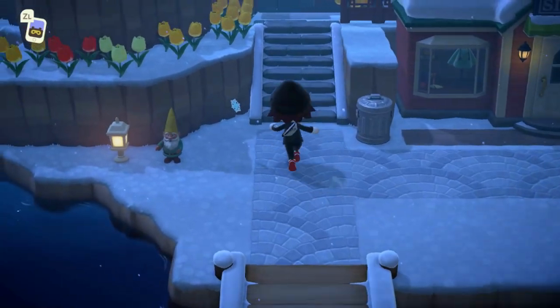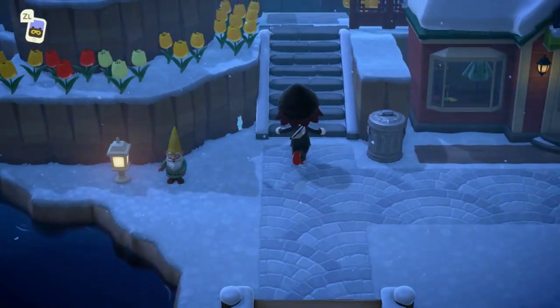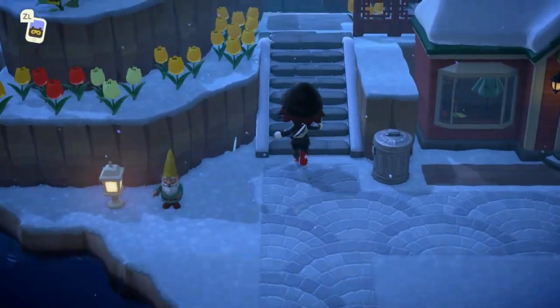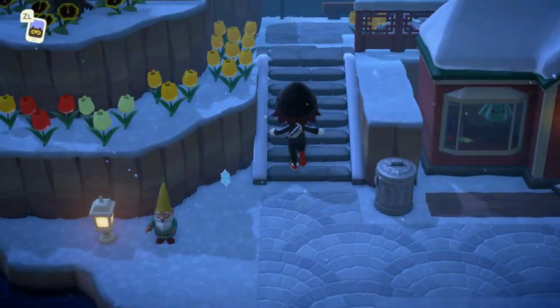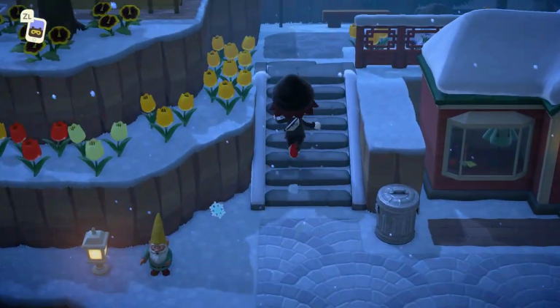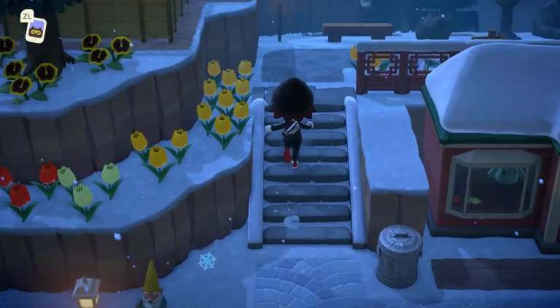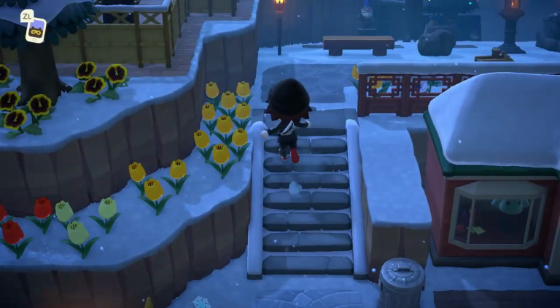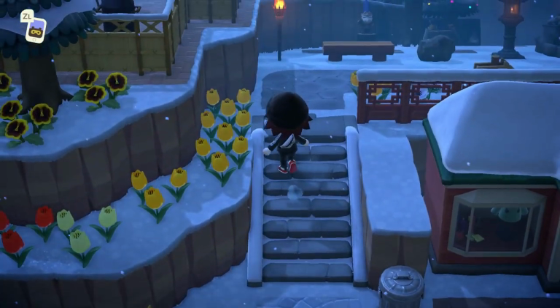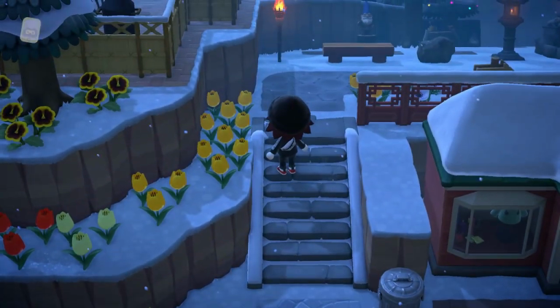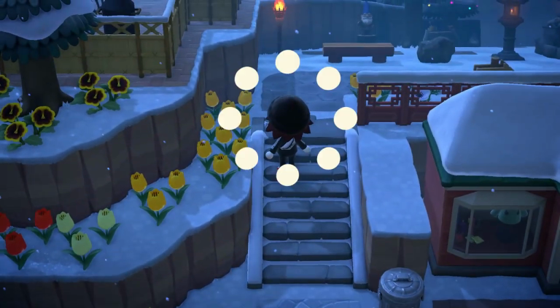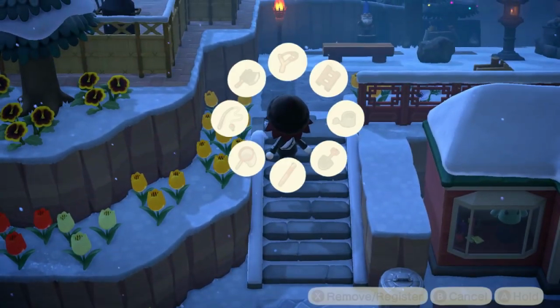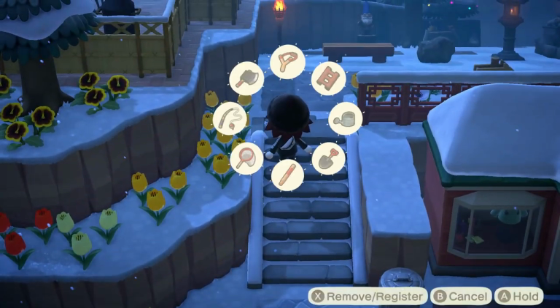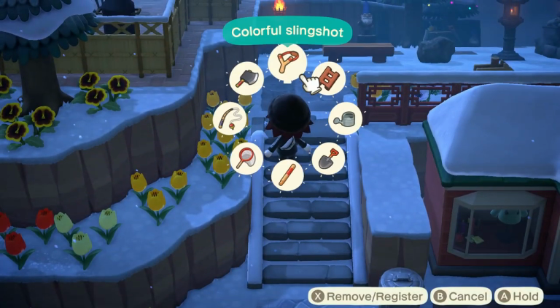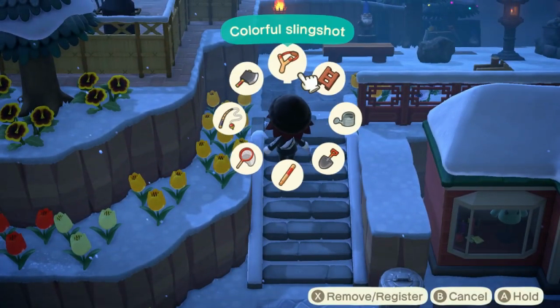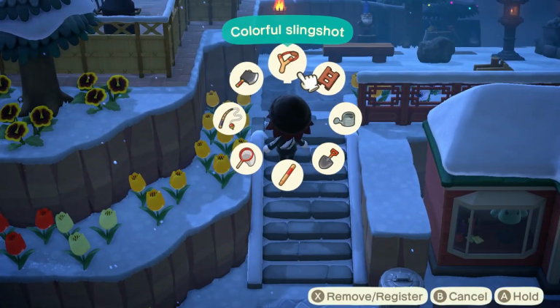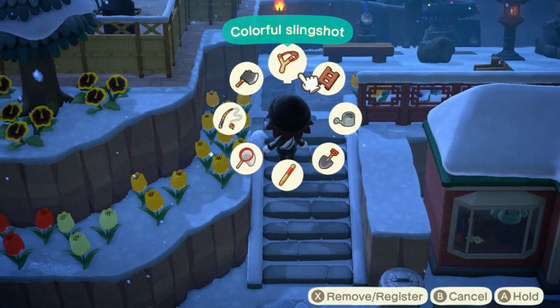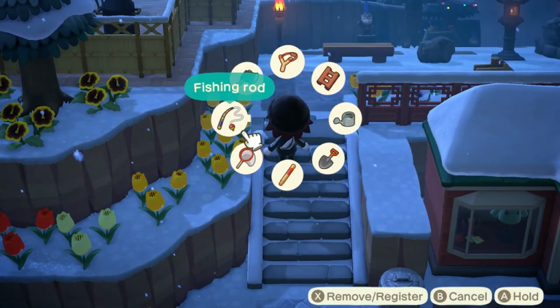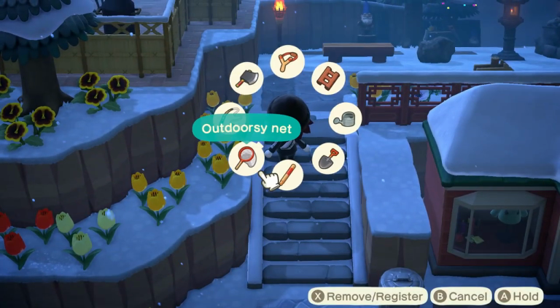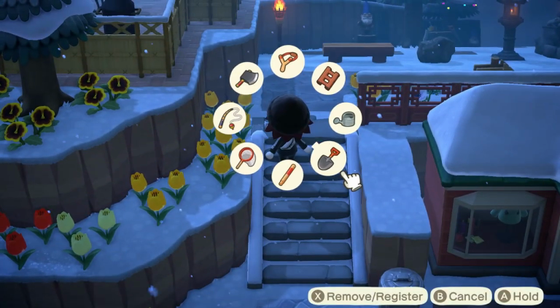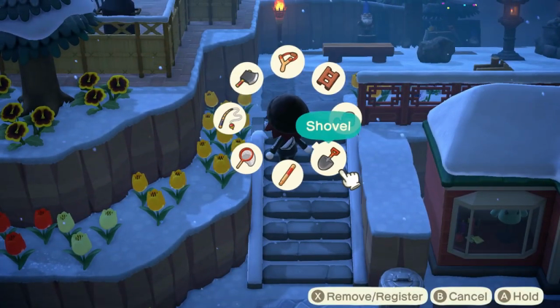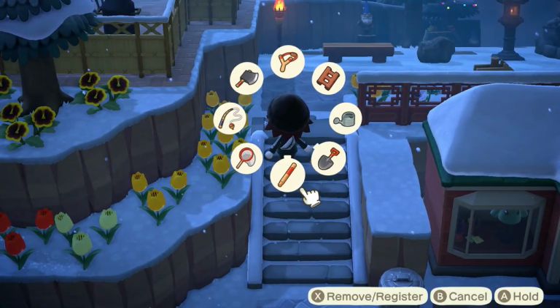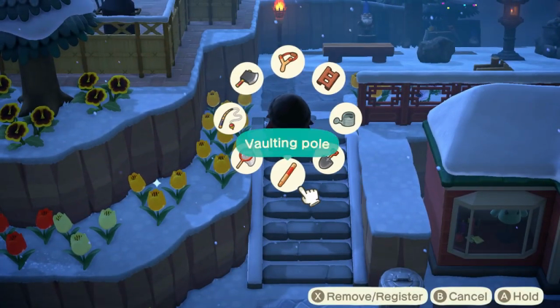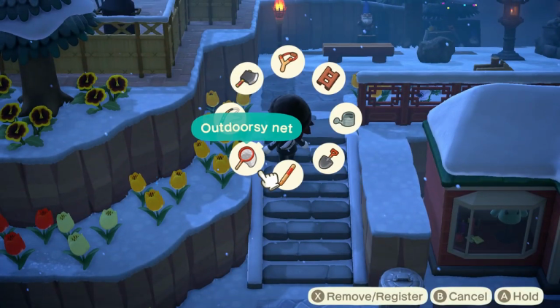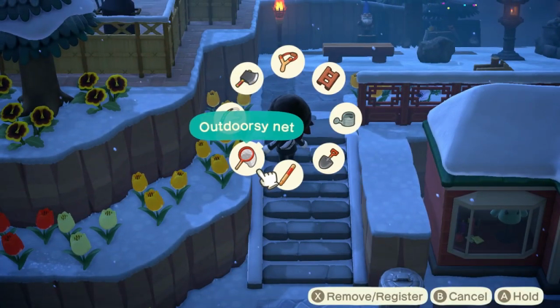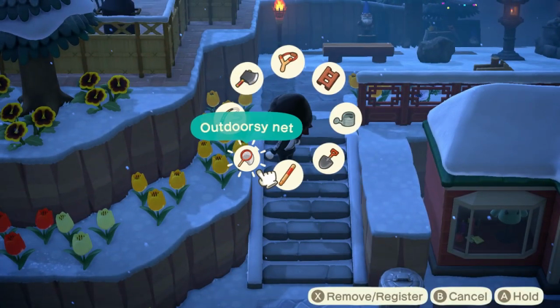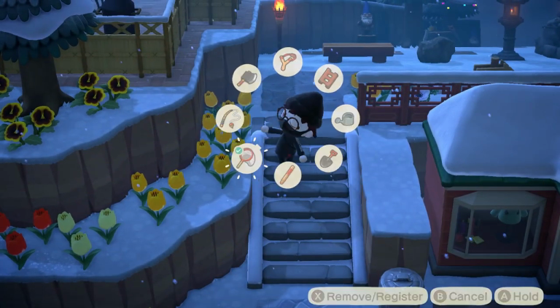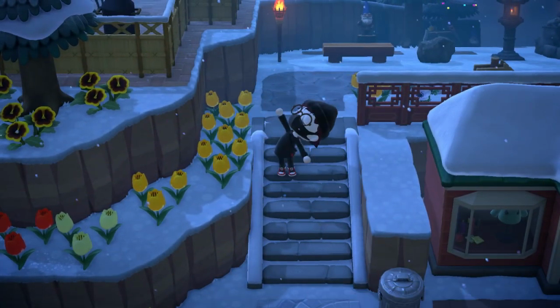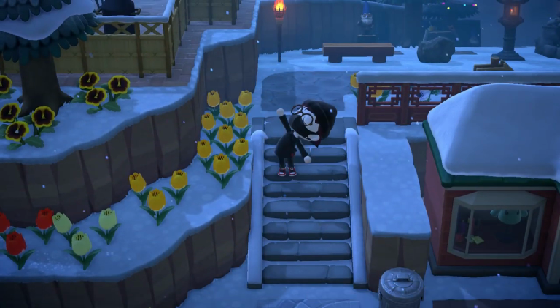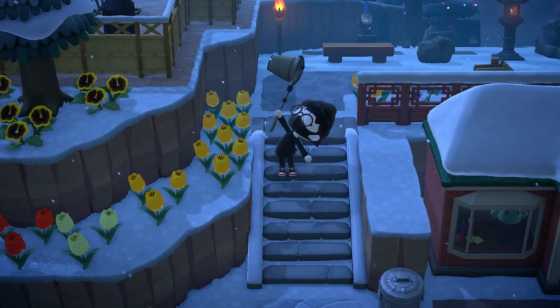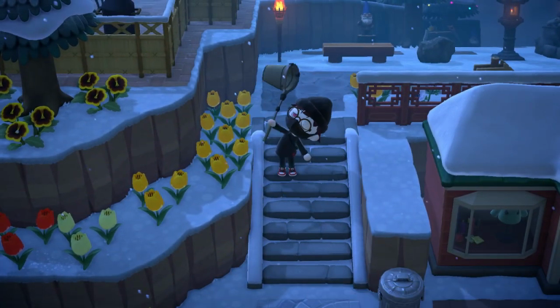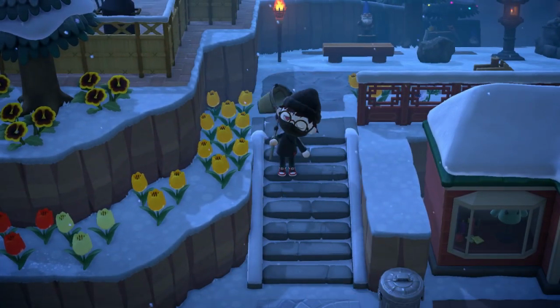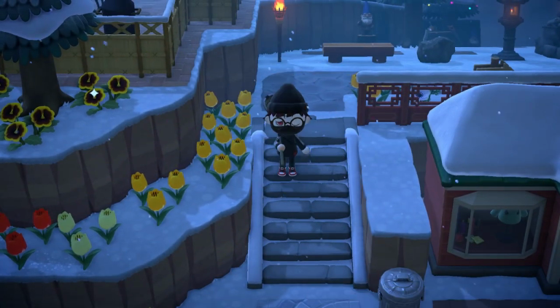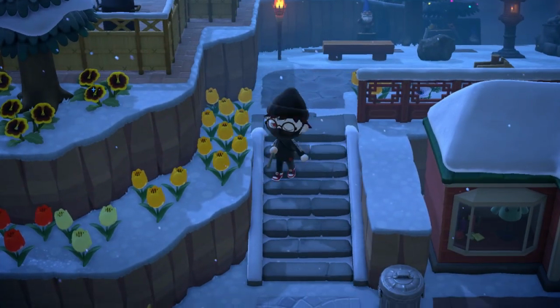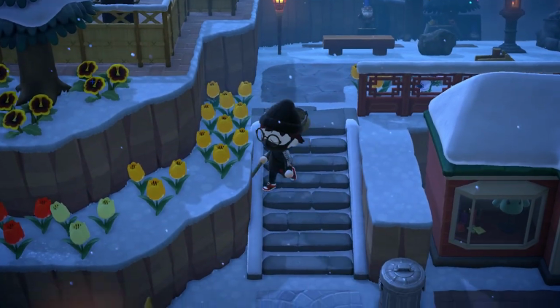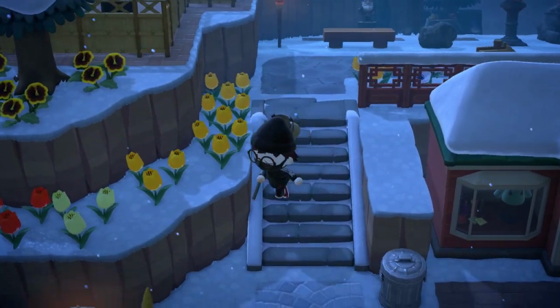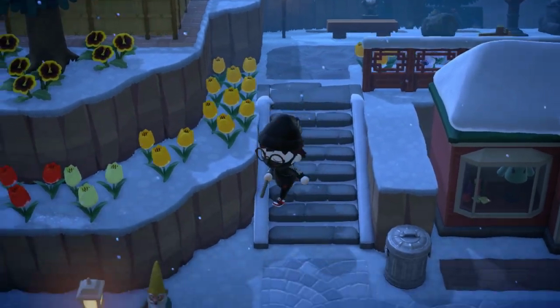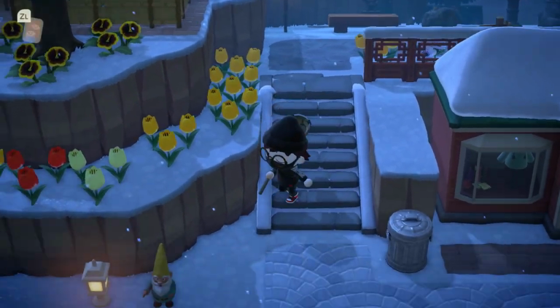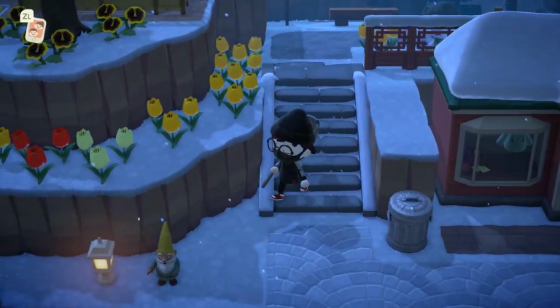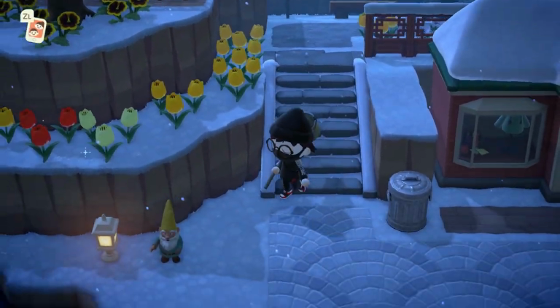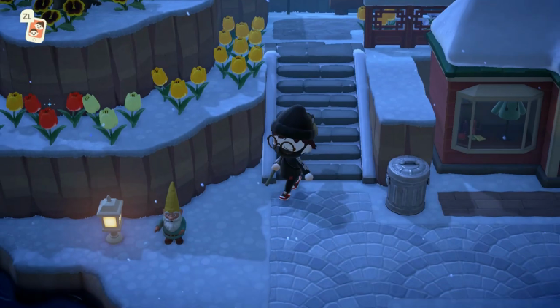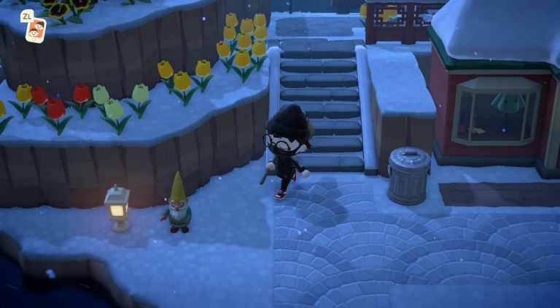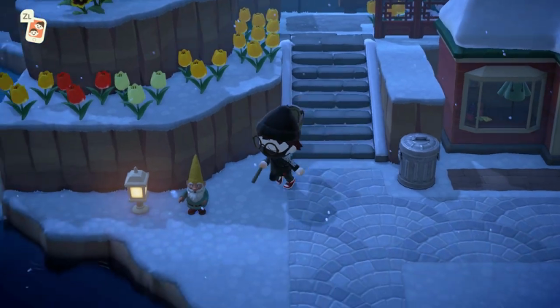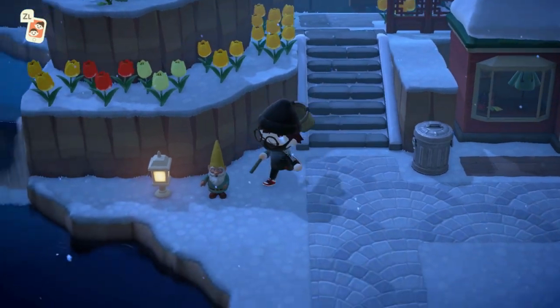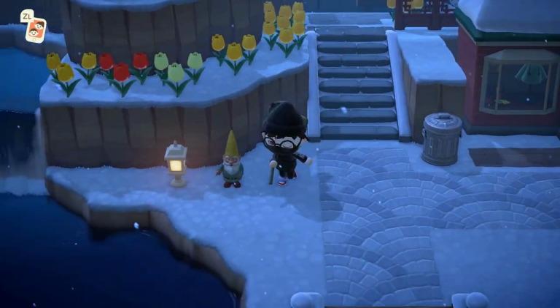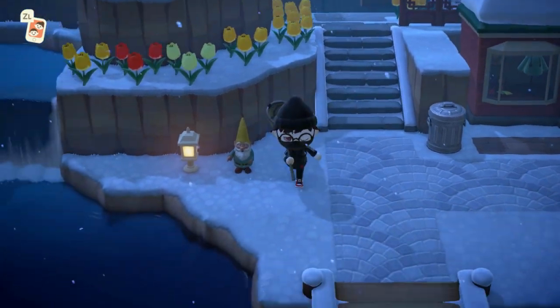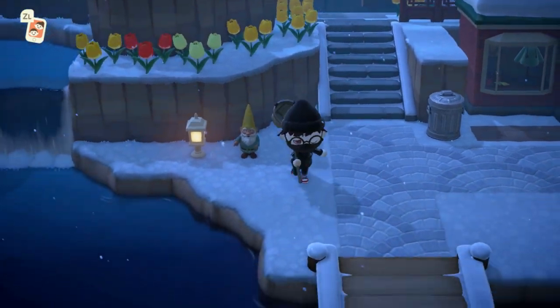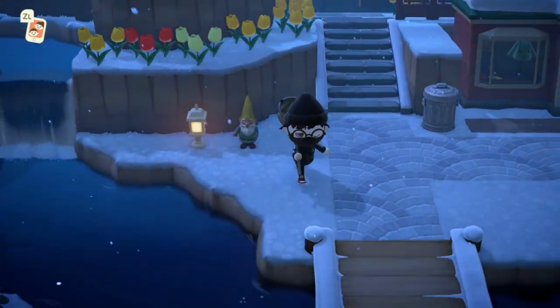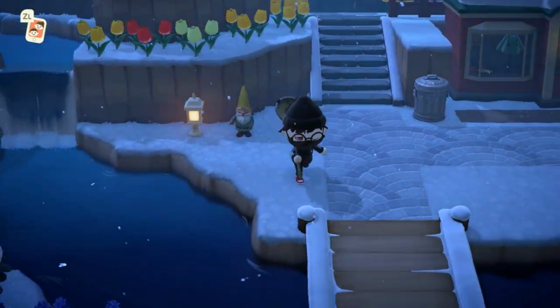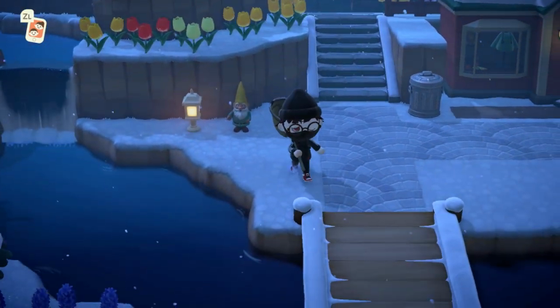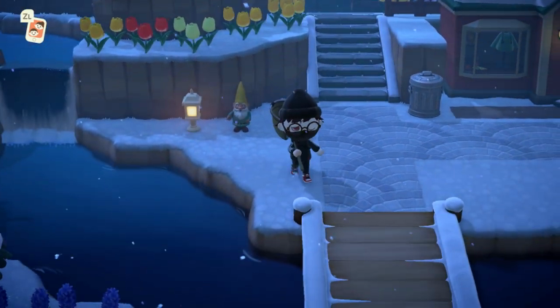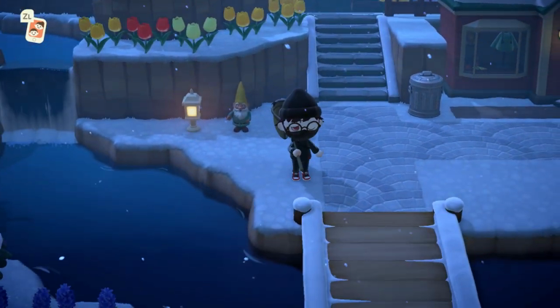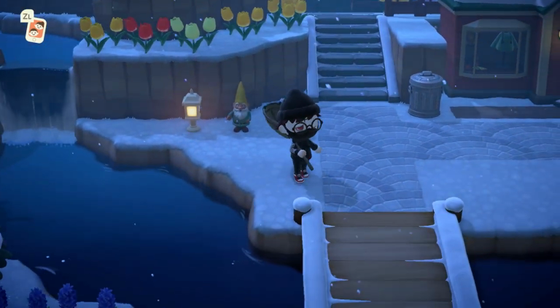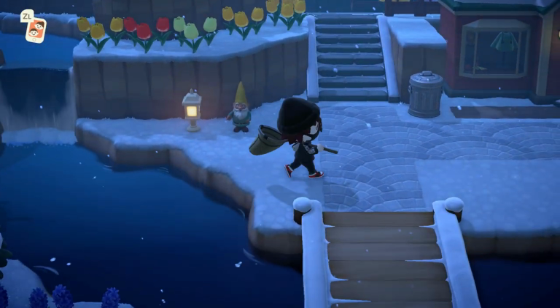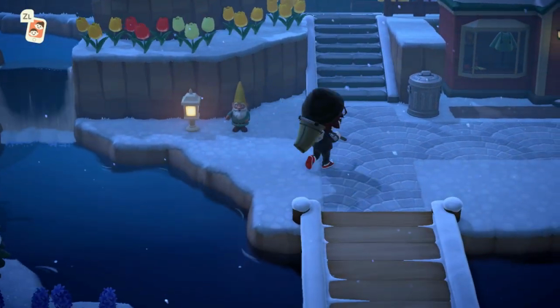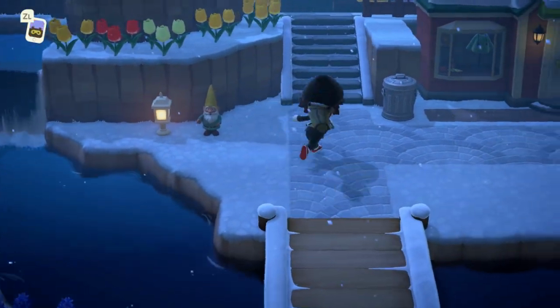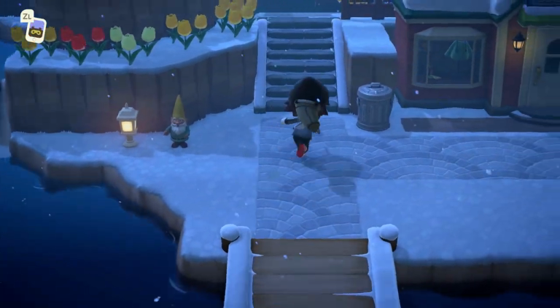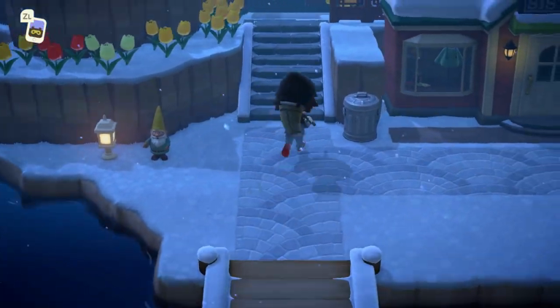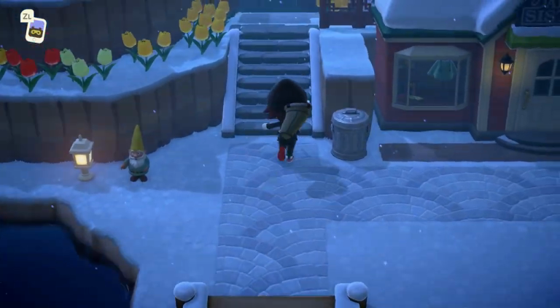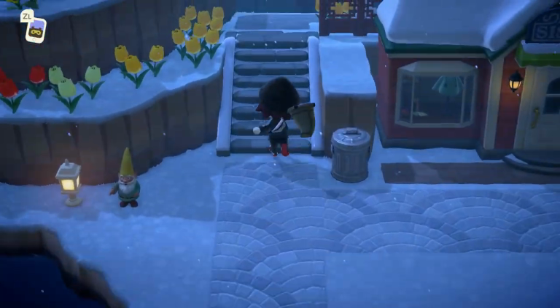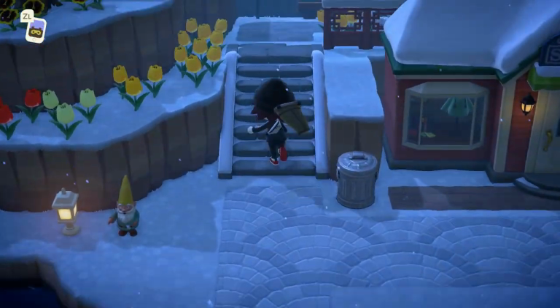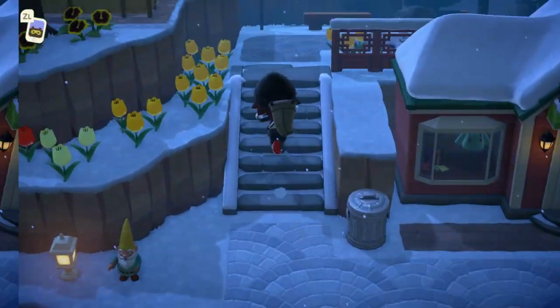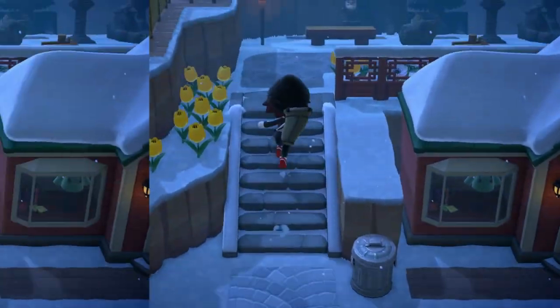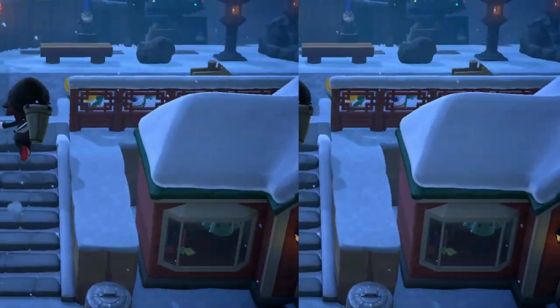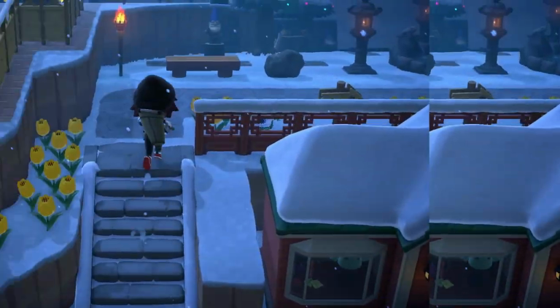Ayo, what is poppin' crossers? In today's video, I'll be talking about all the brand new bugs, fish, and sea creatures coming to the month of April for the Northern Hemisphere. So let's get right into it.